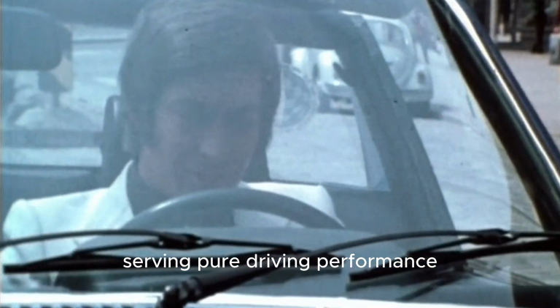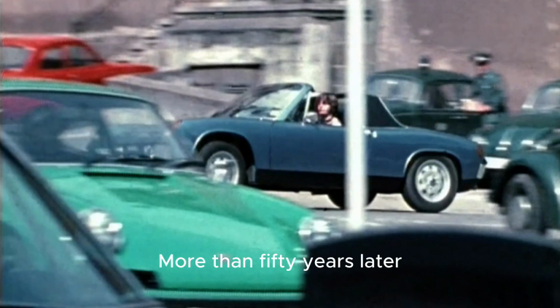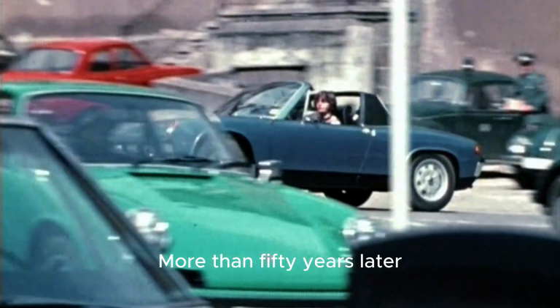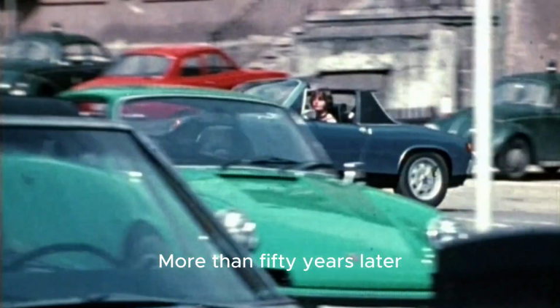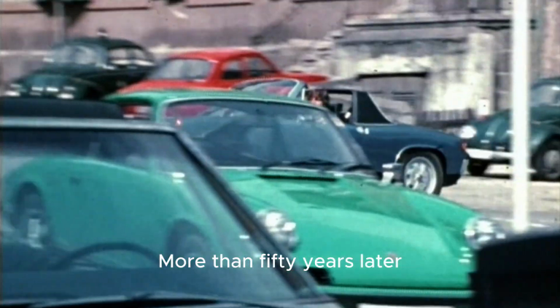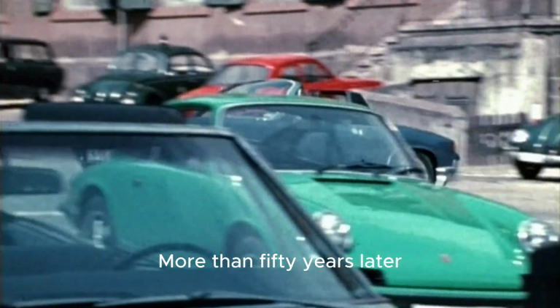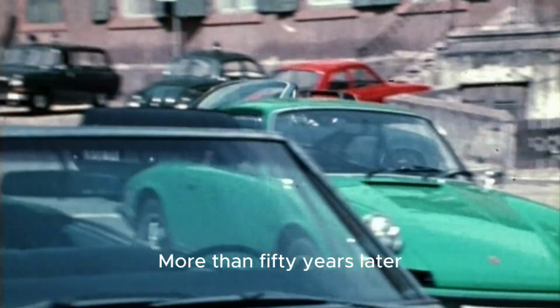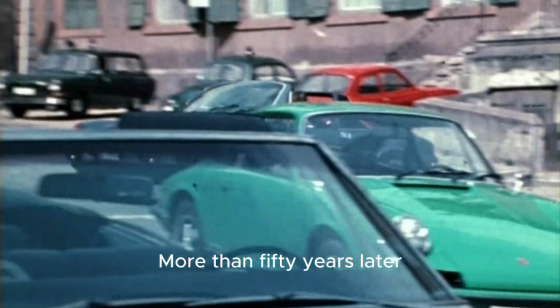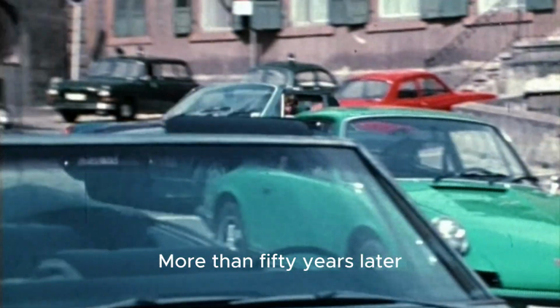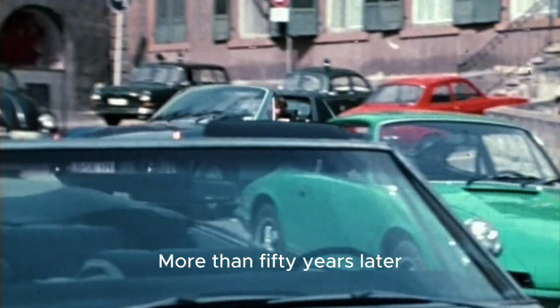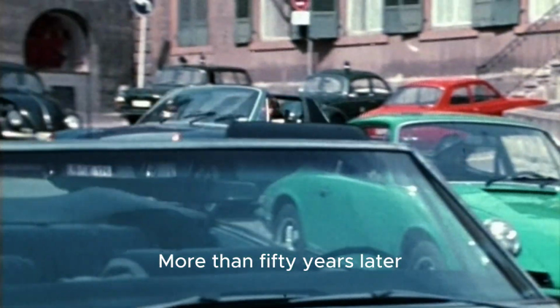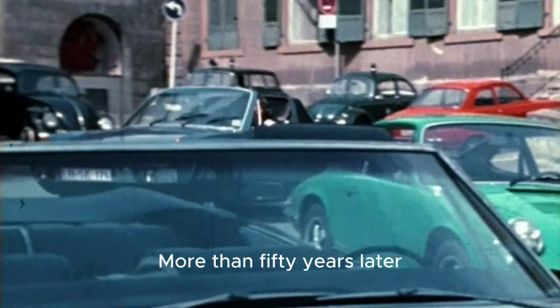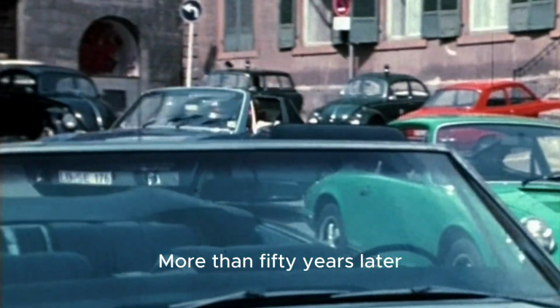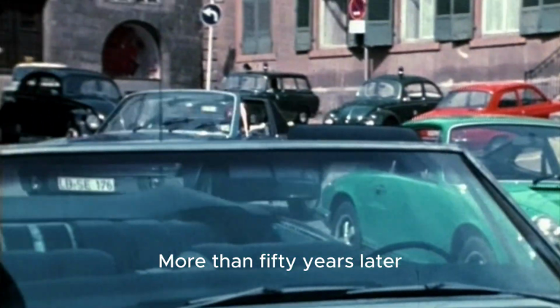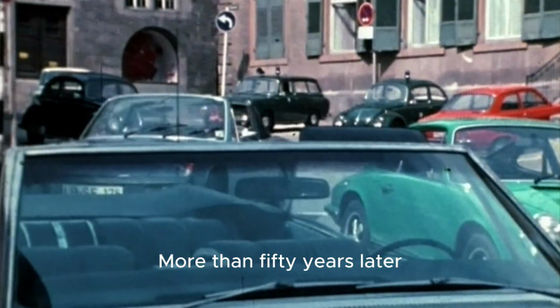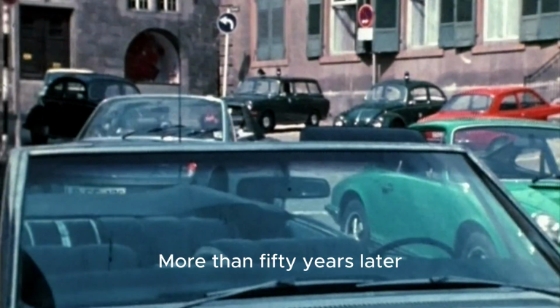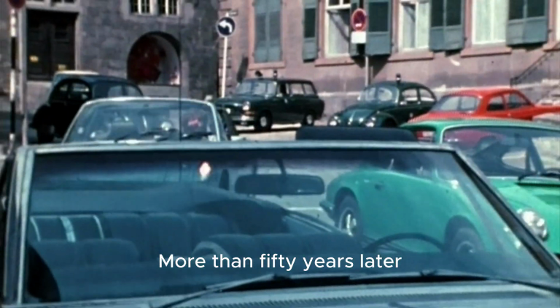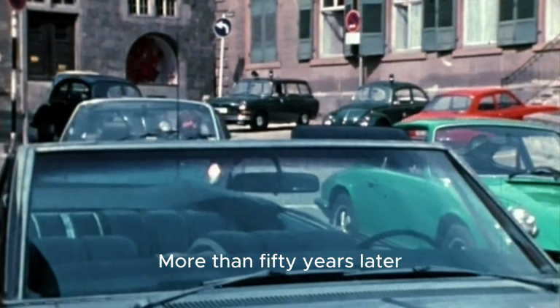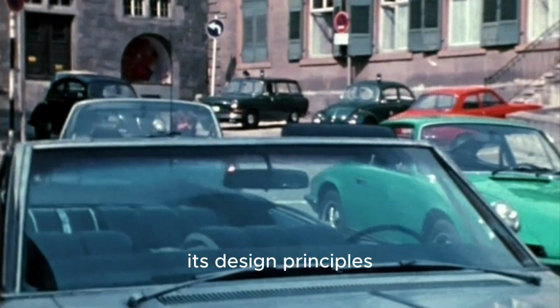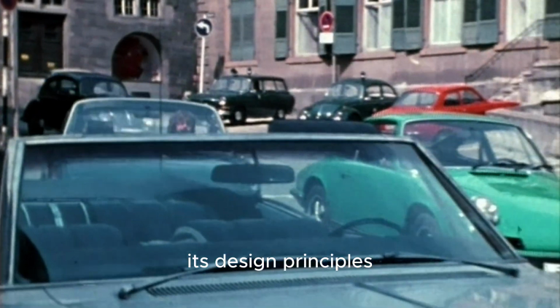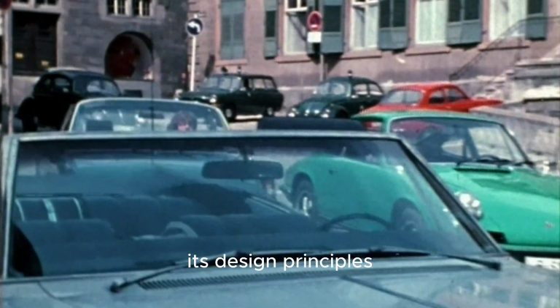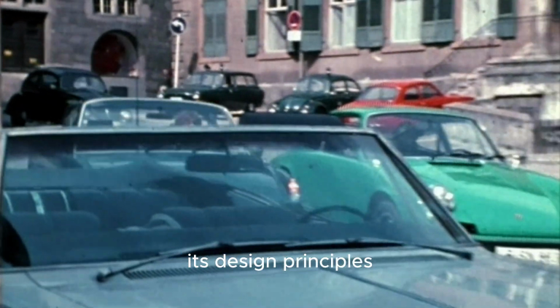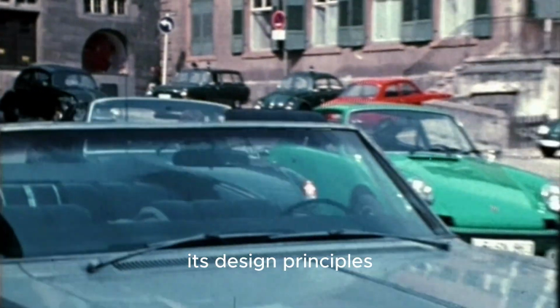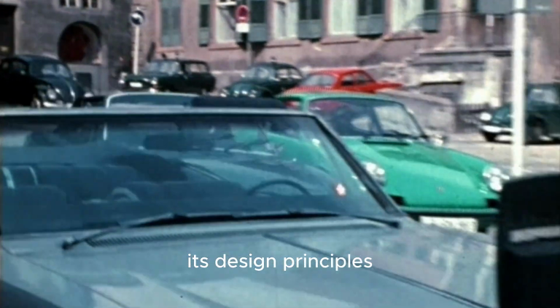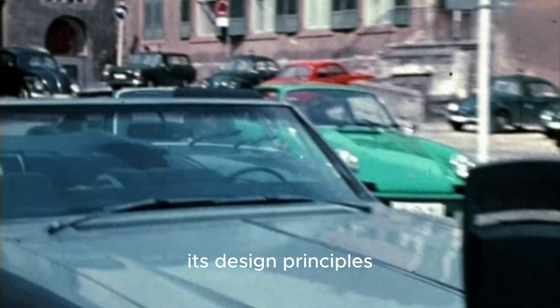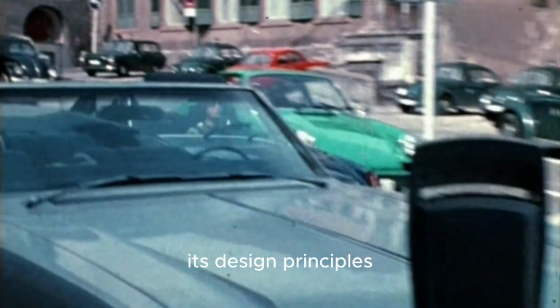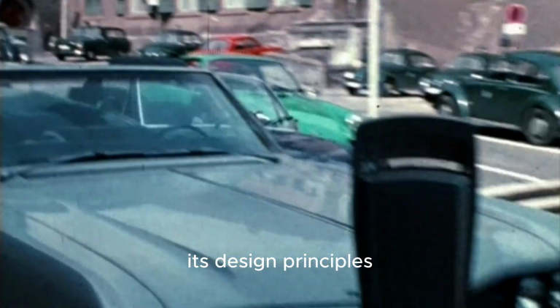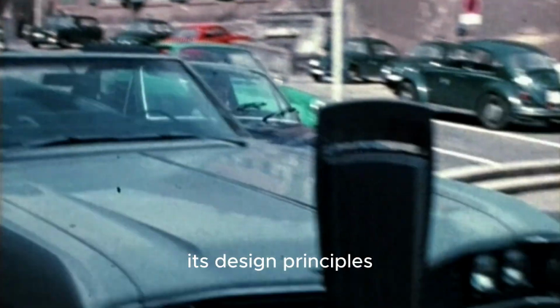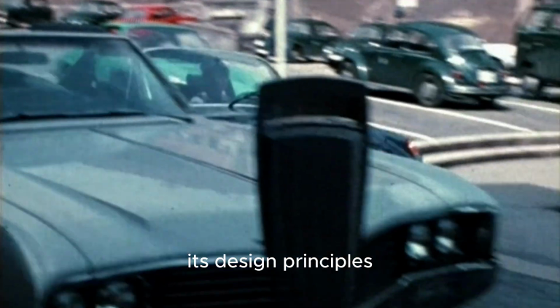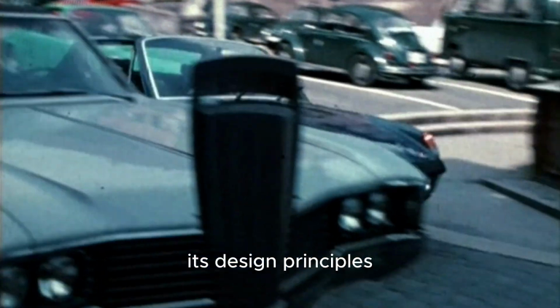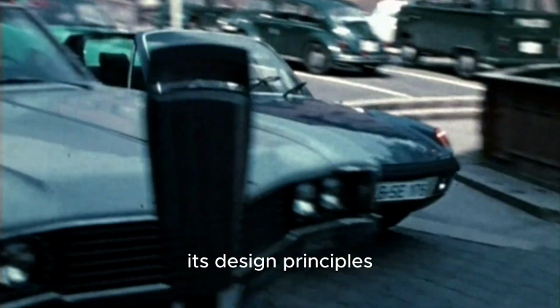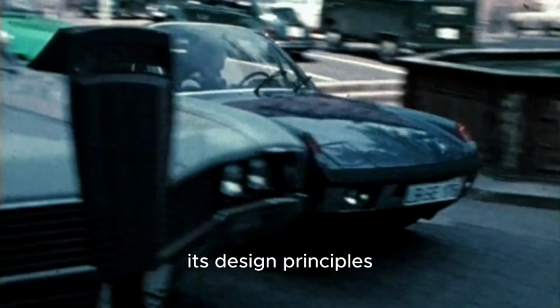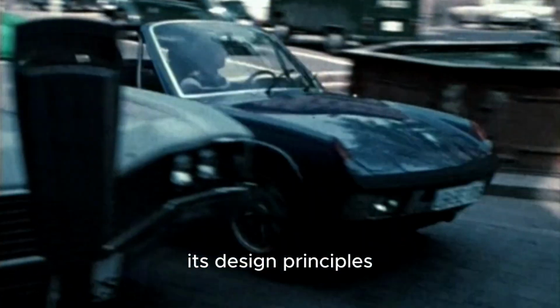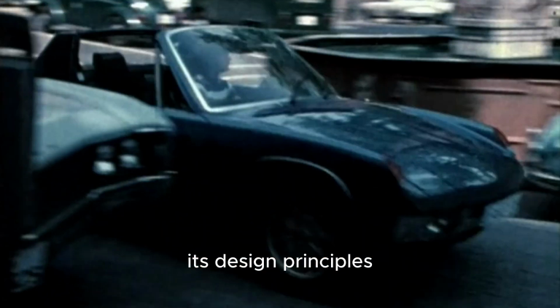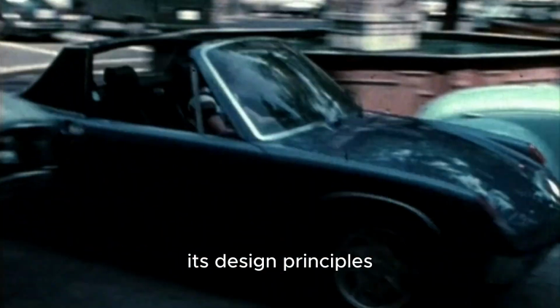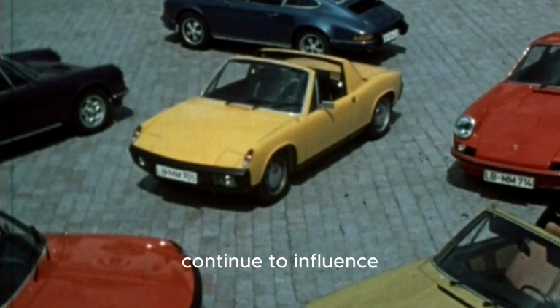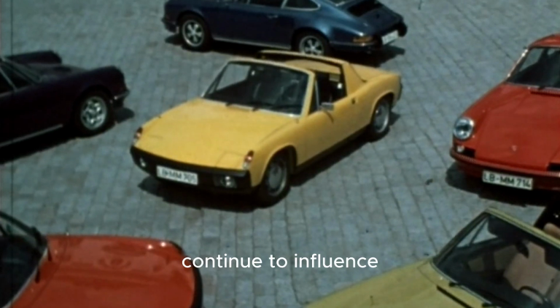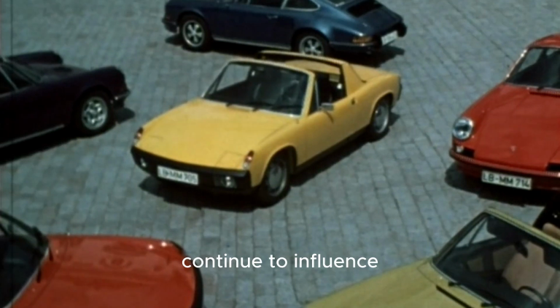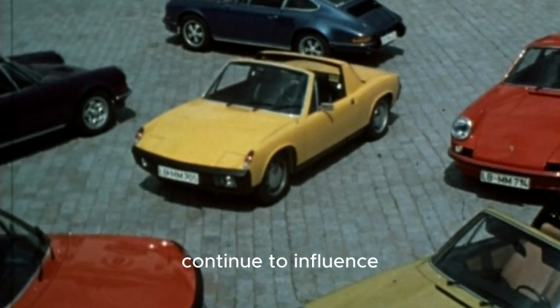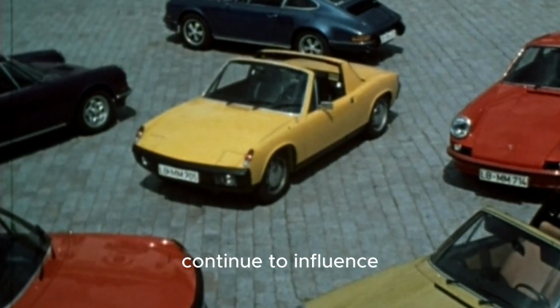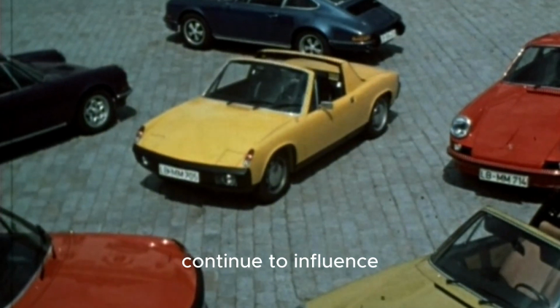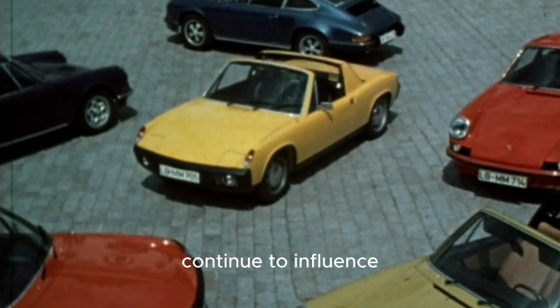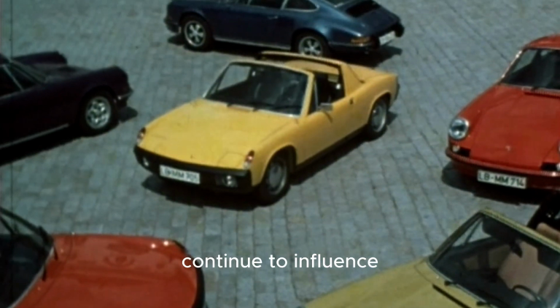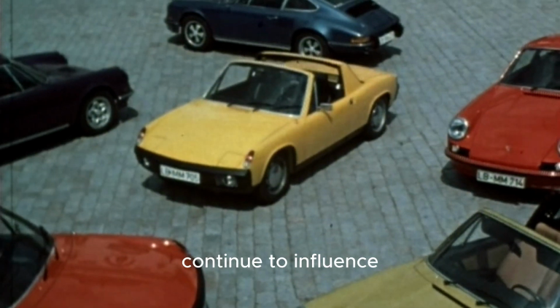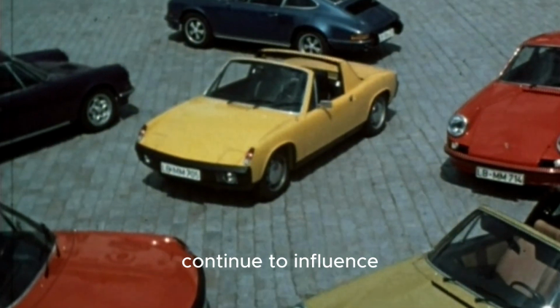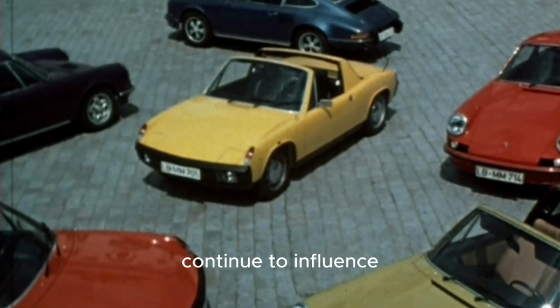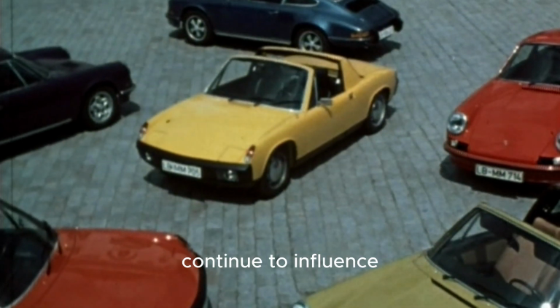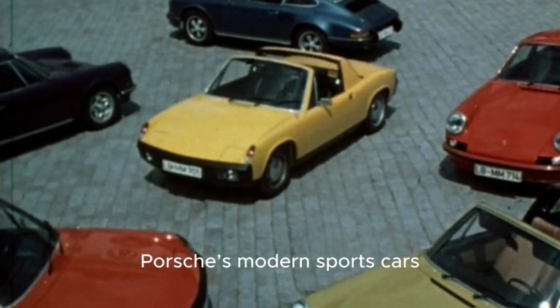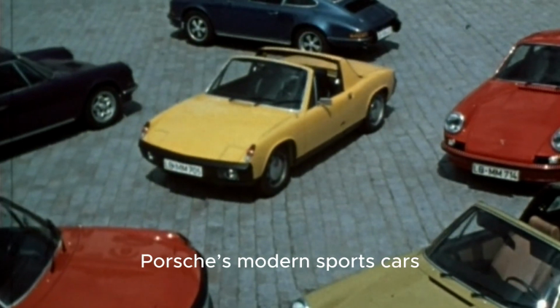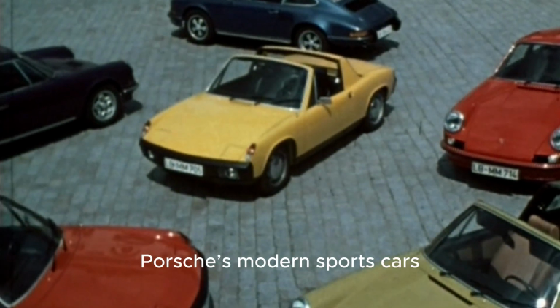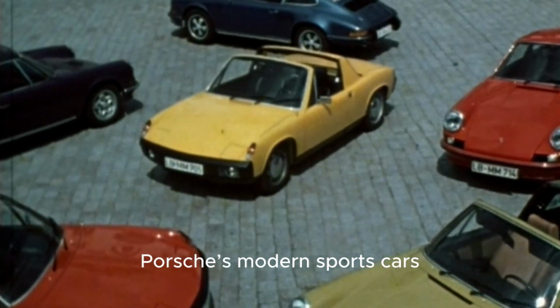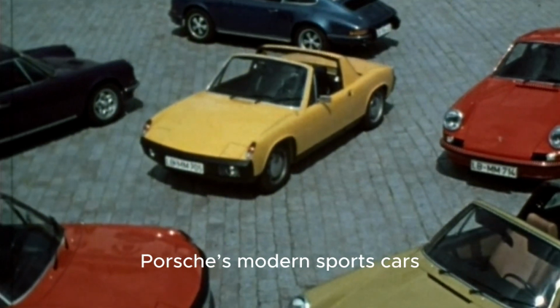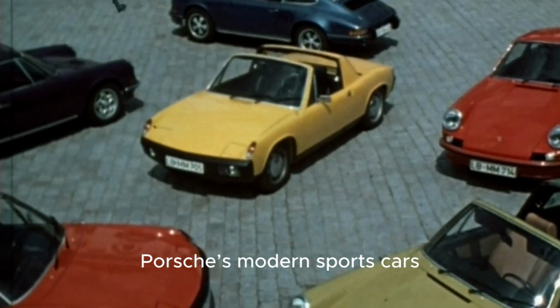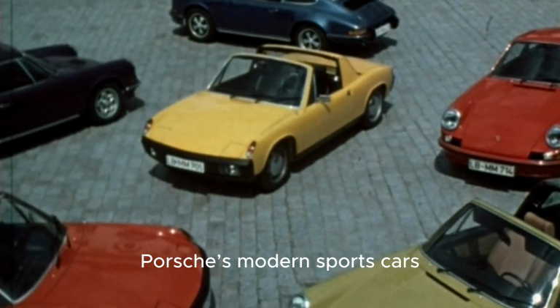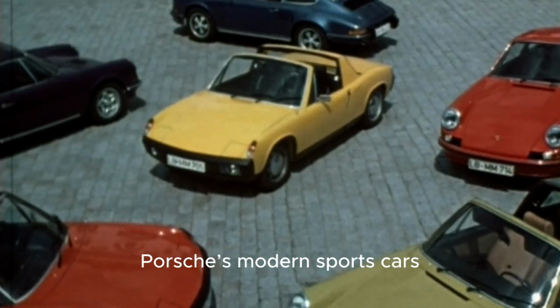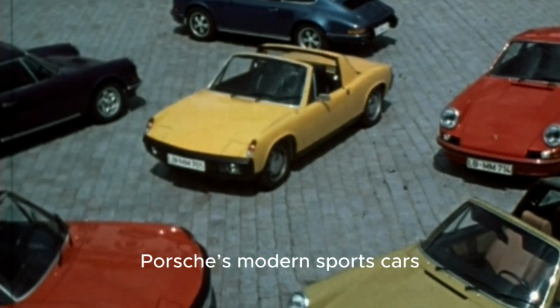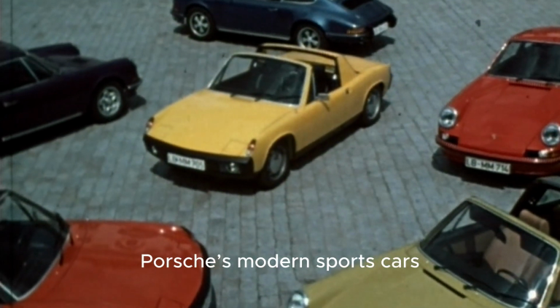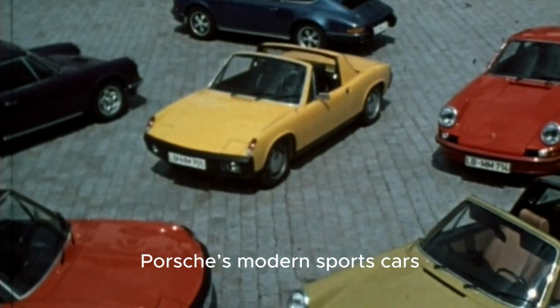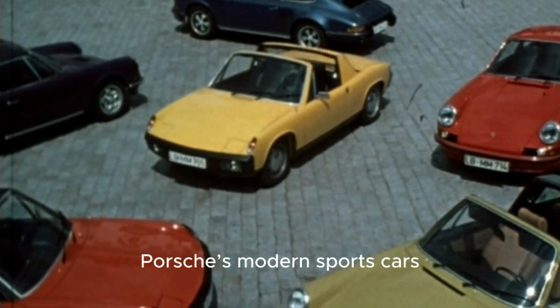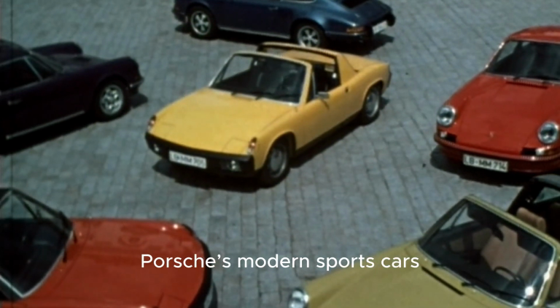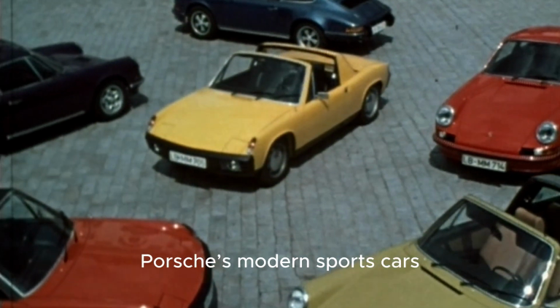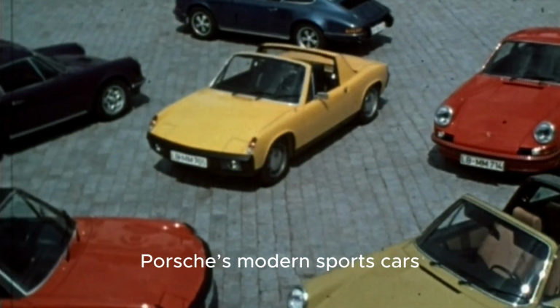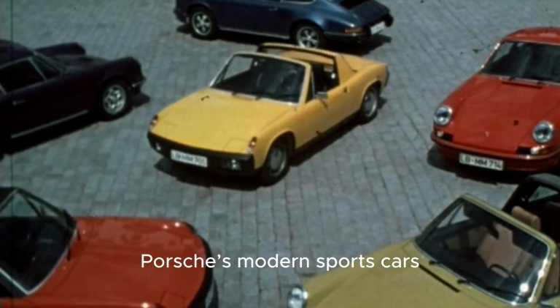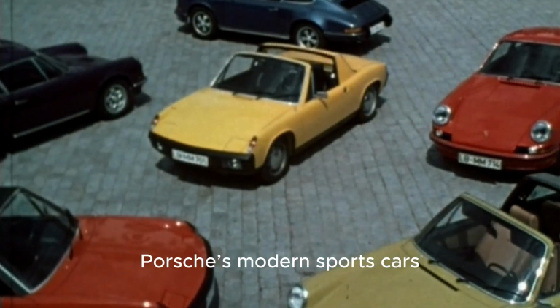More than 50 years later, its design principles continue to influence Porsche's modern sports cars.